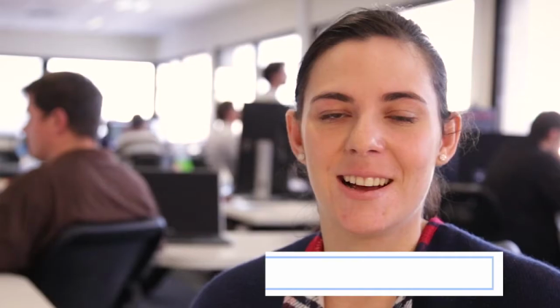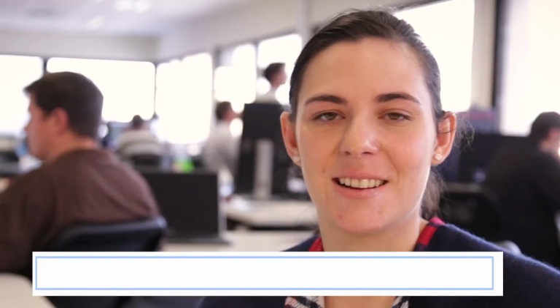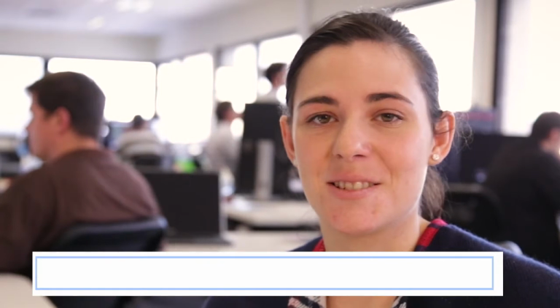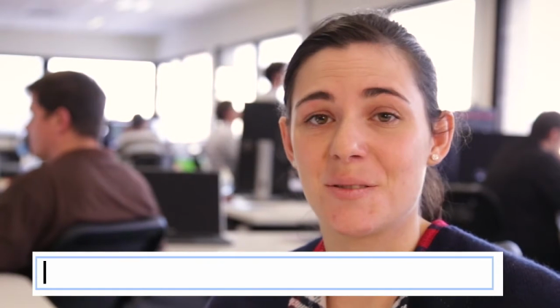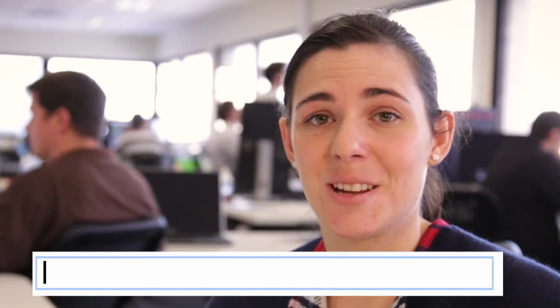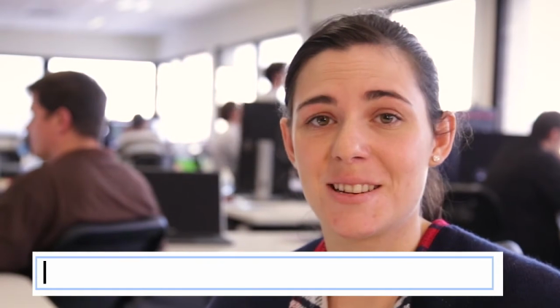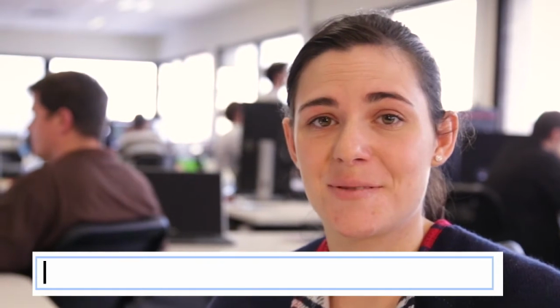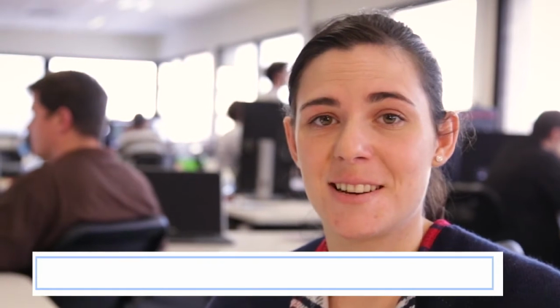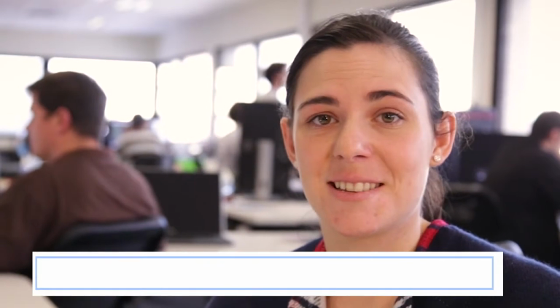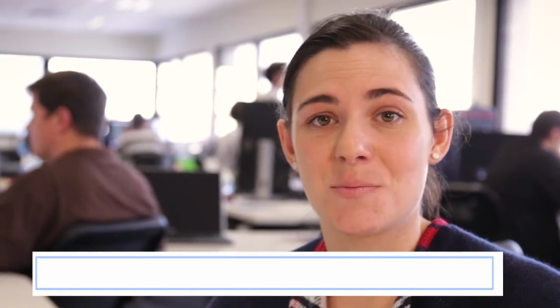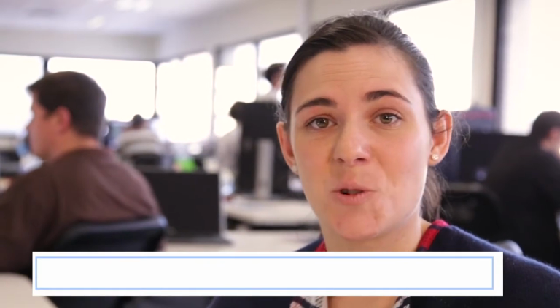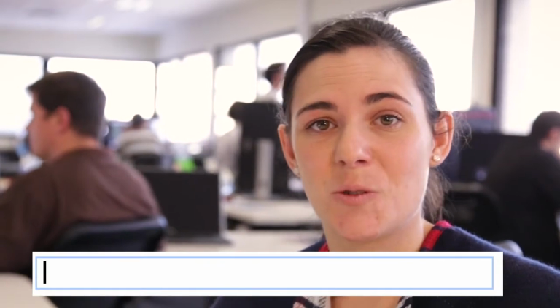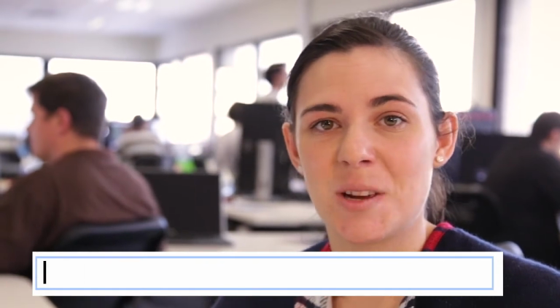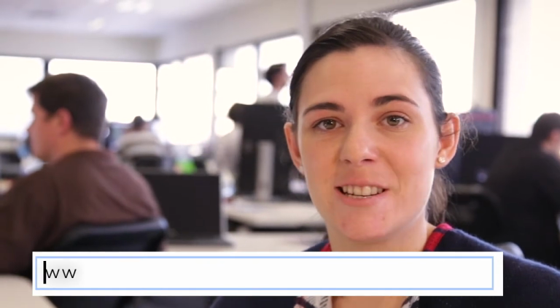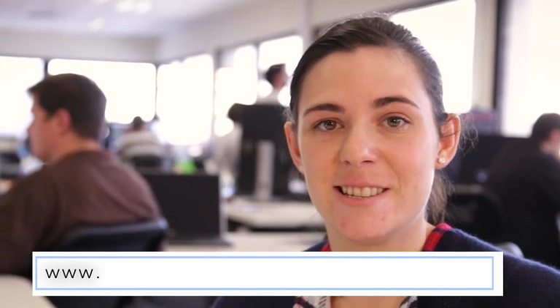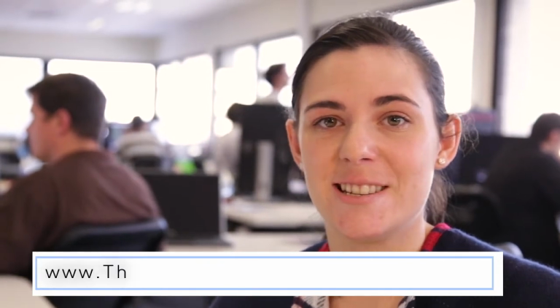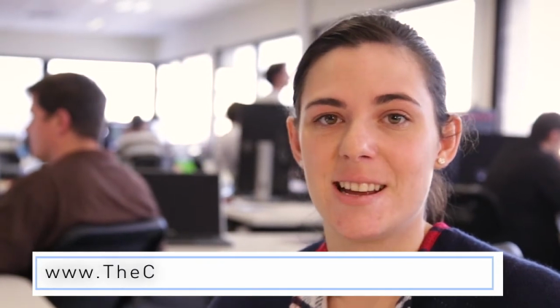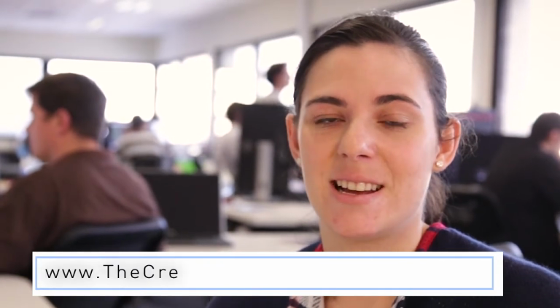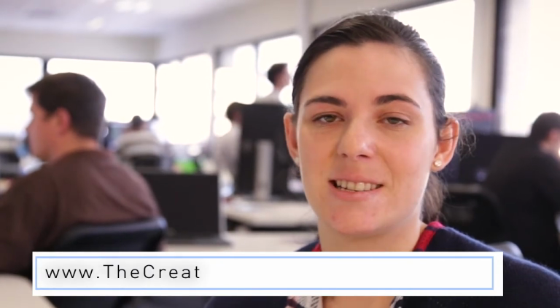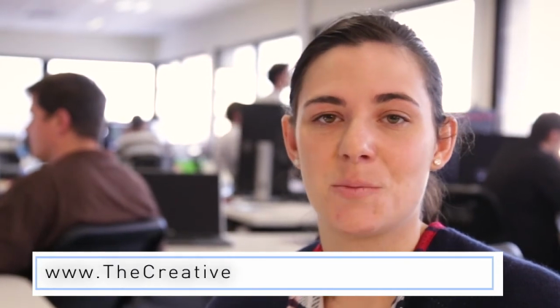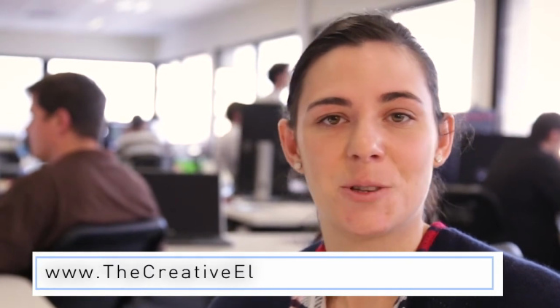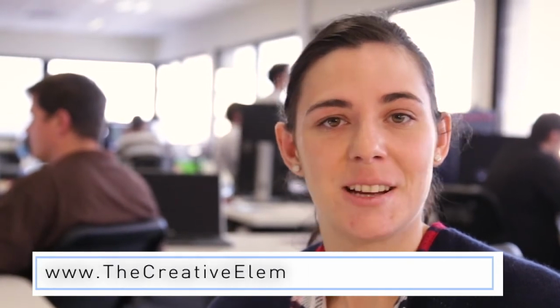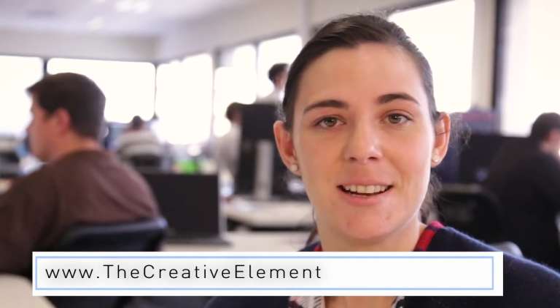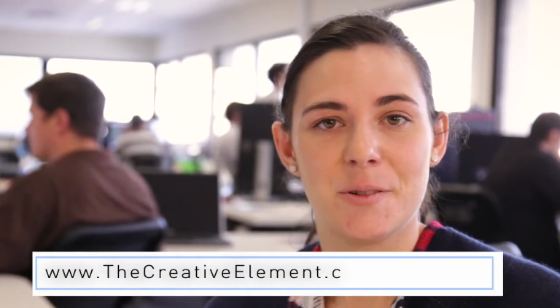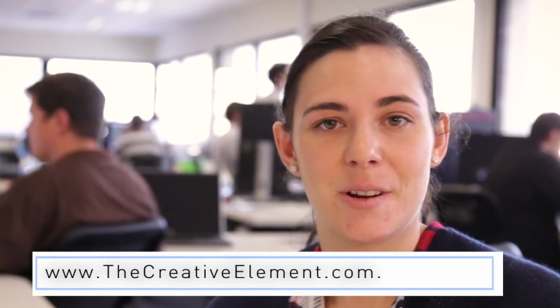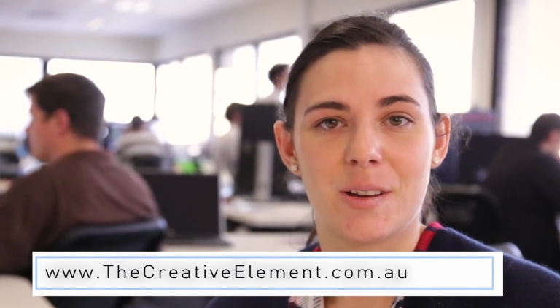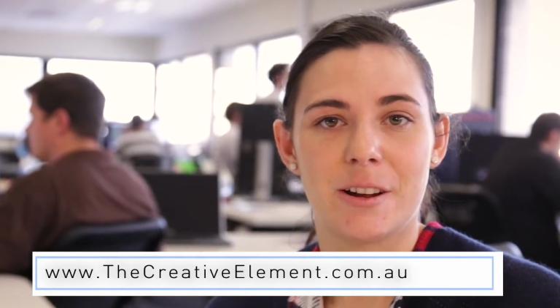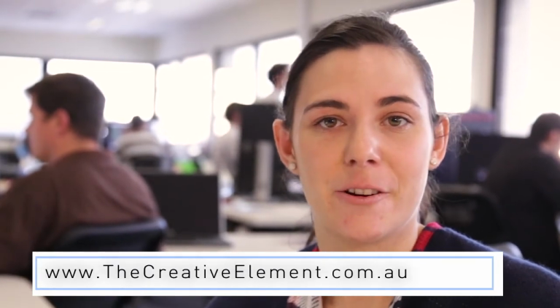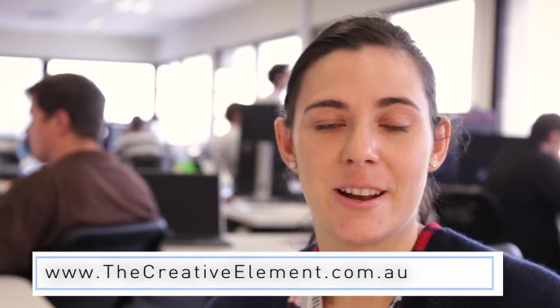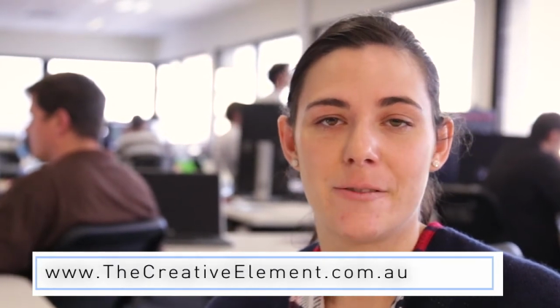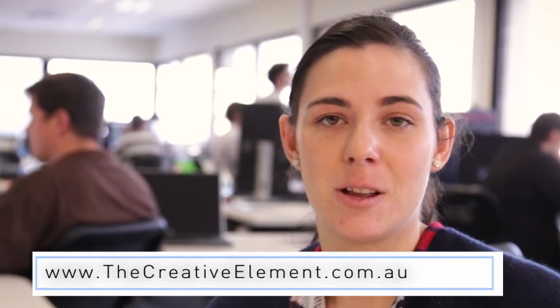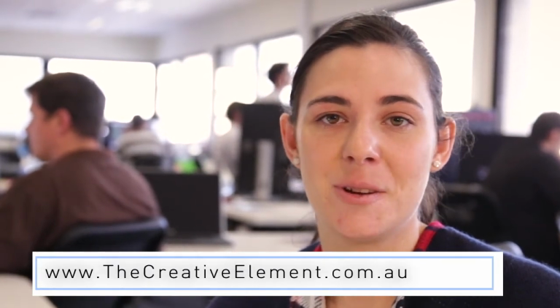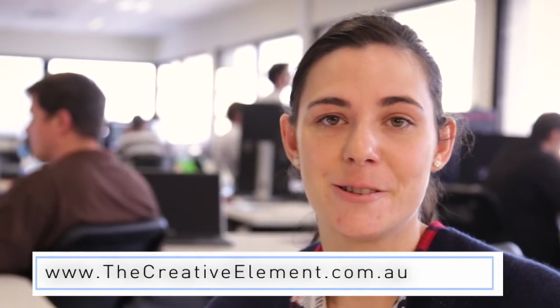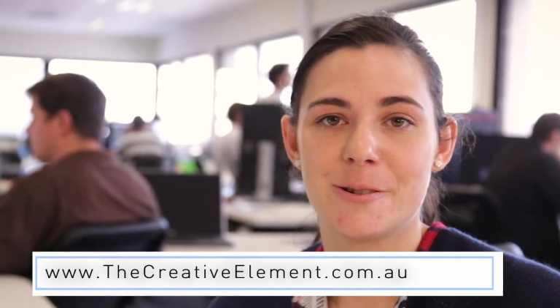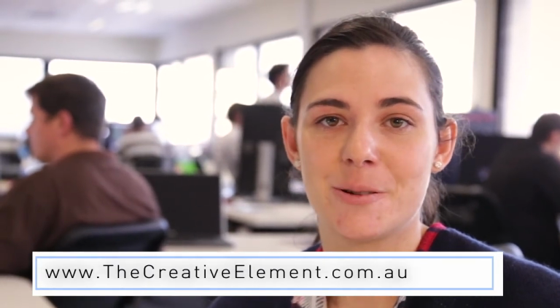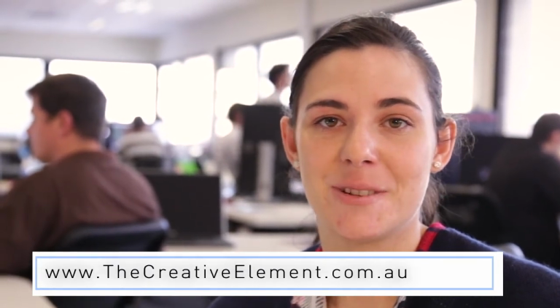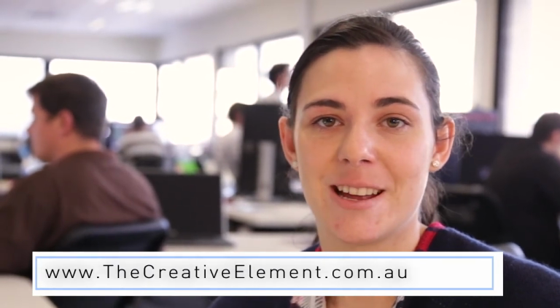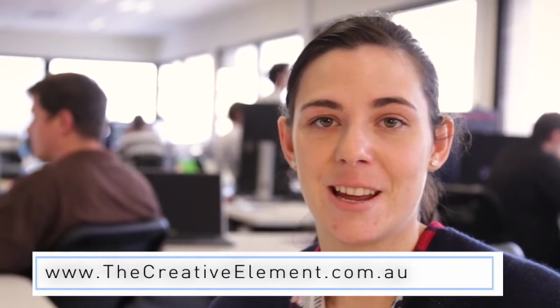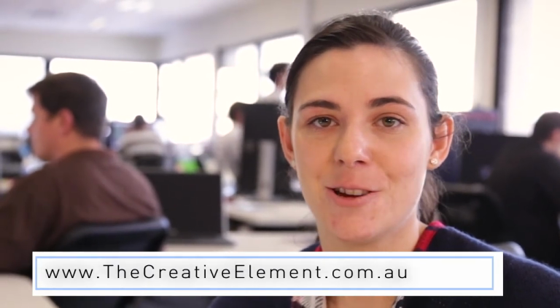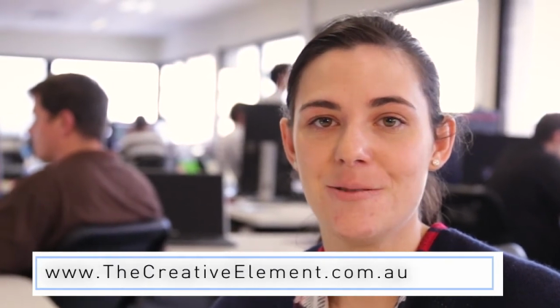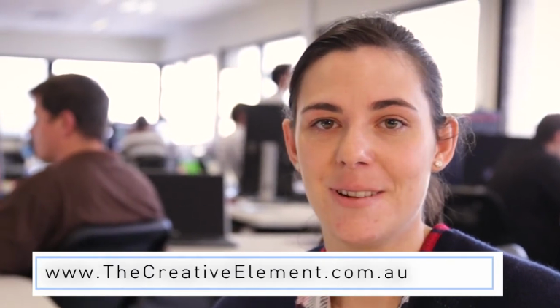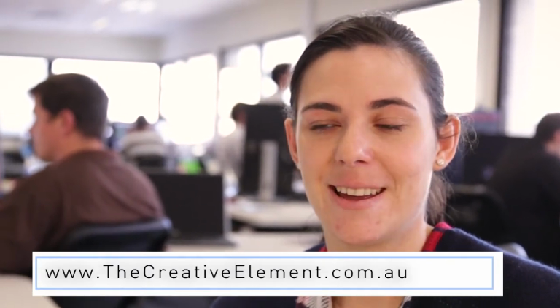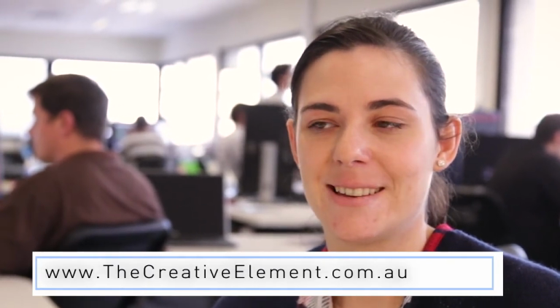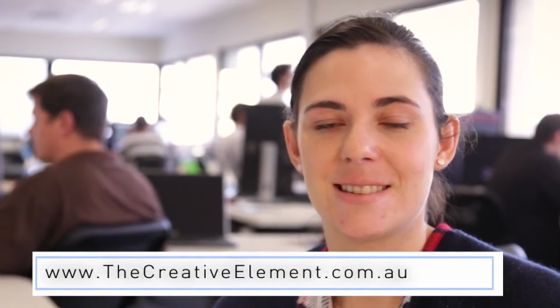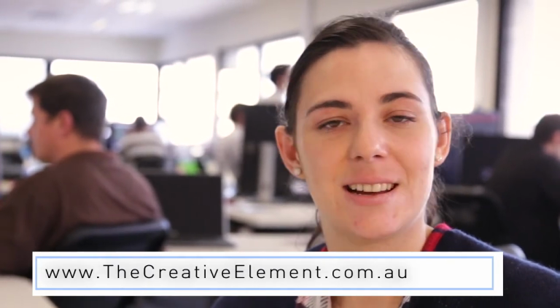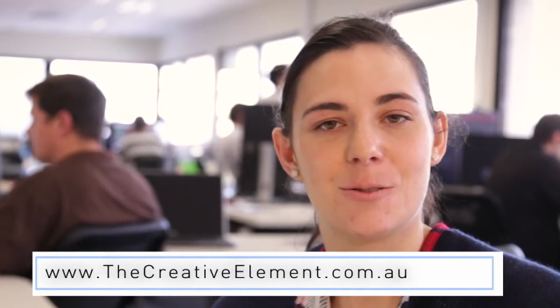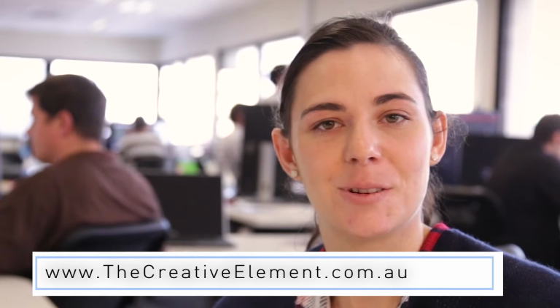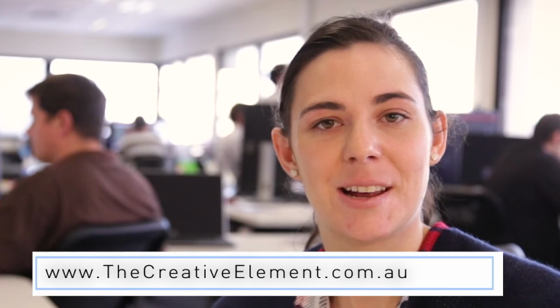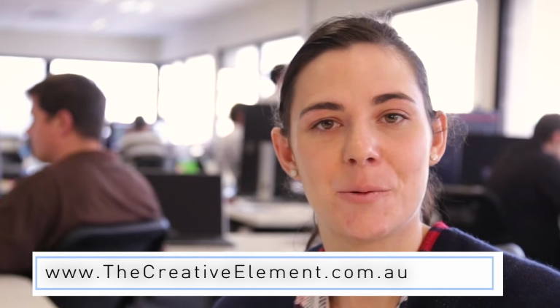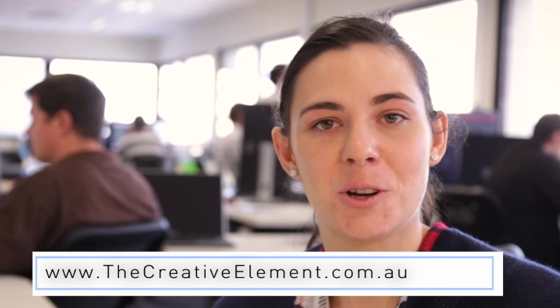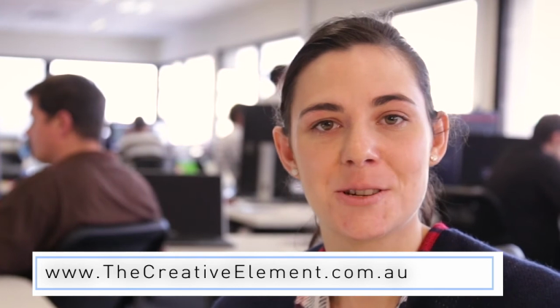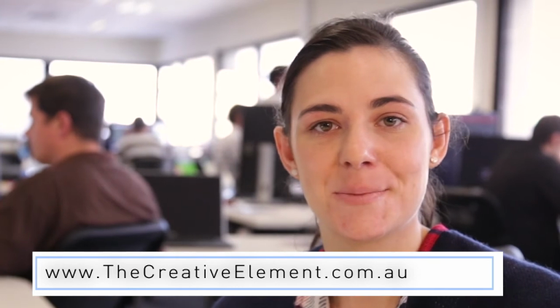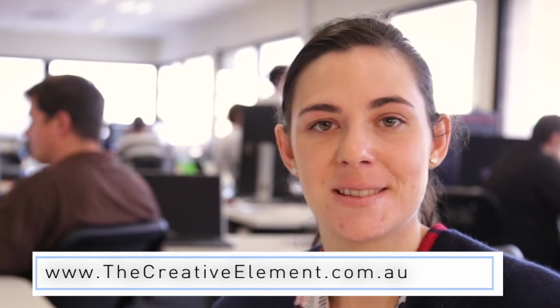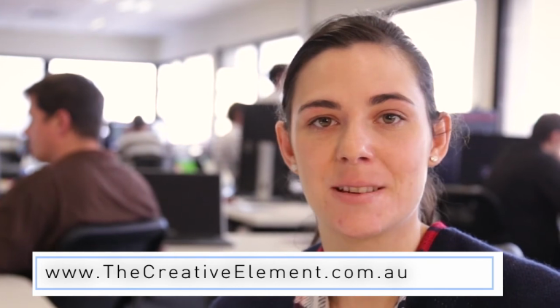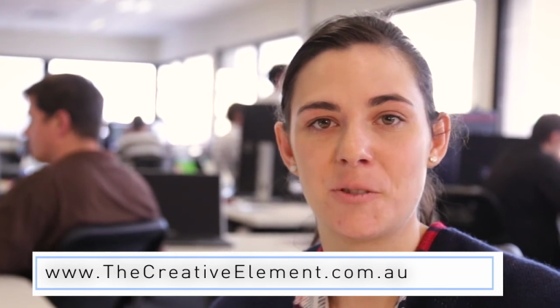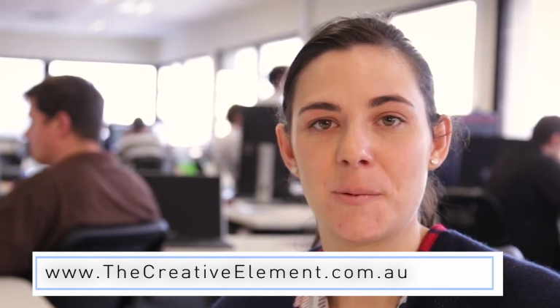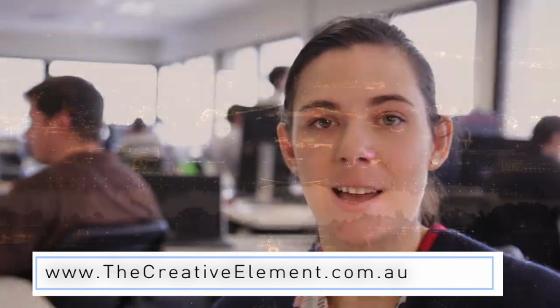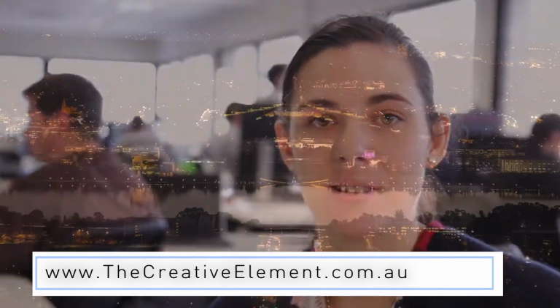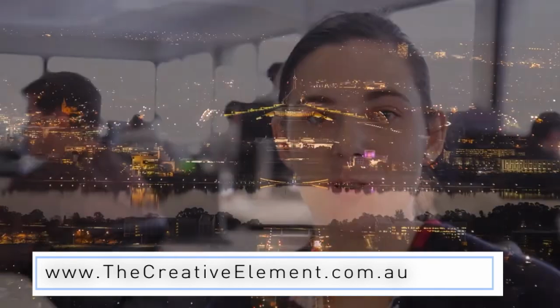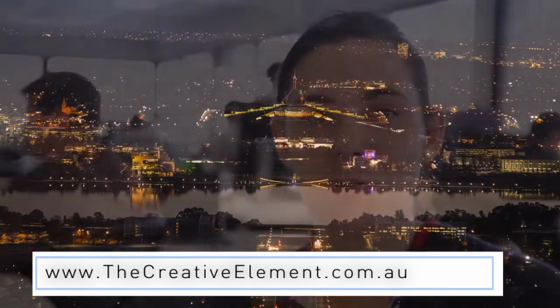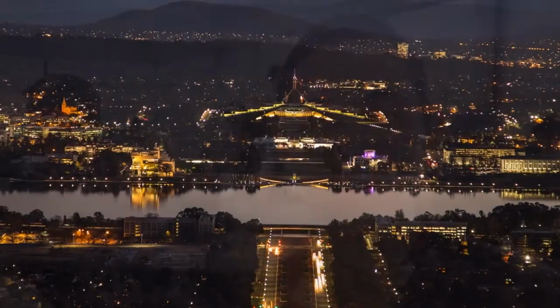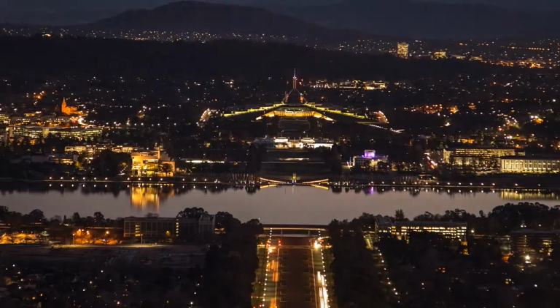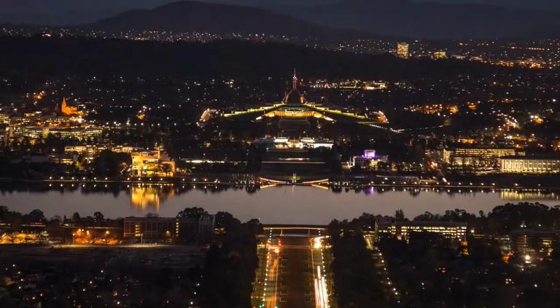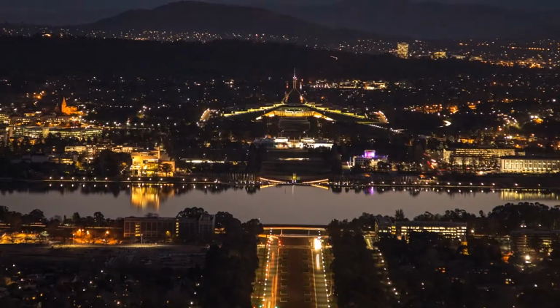If you'd like to find out some more information, jump online — we're at thecreativeelement.com.au — and have a look at our workshops and some of our tutorial packs.